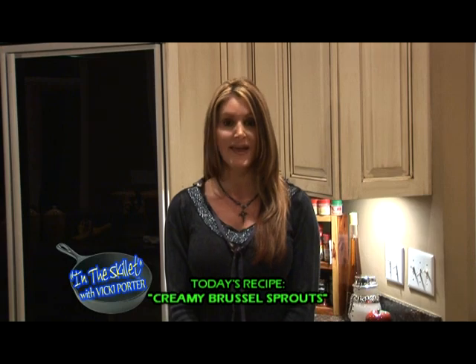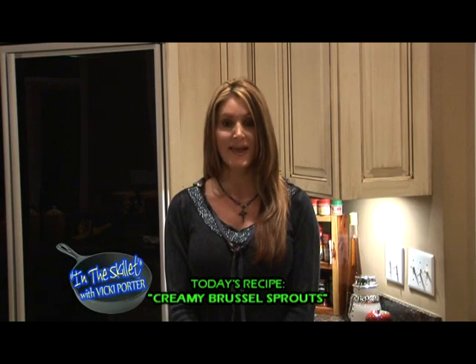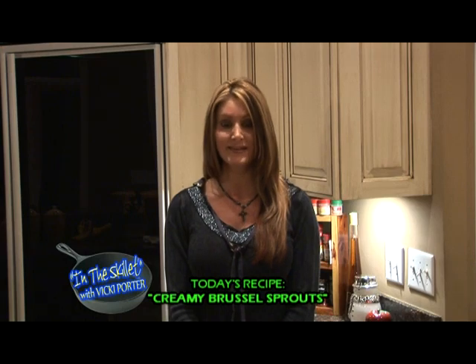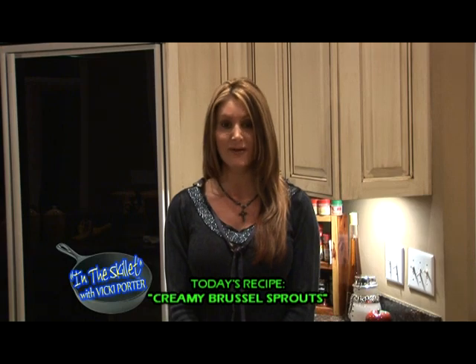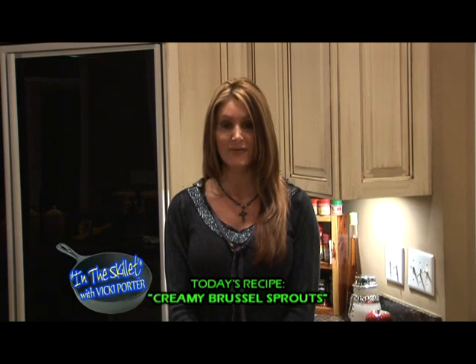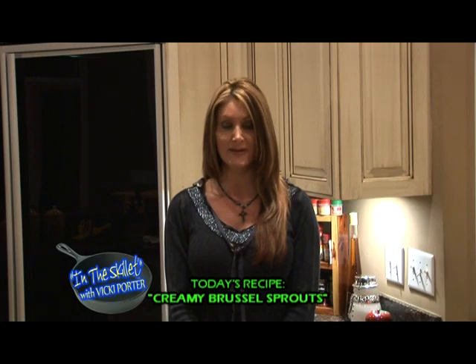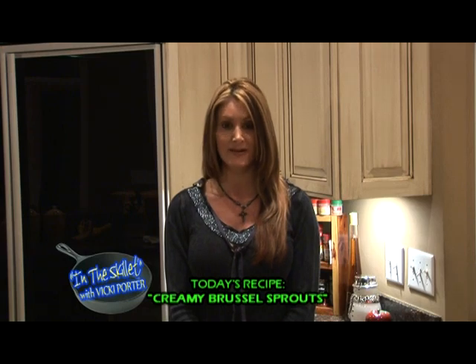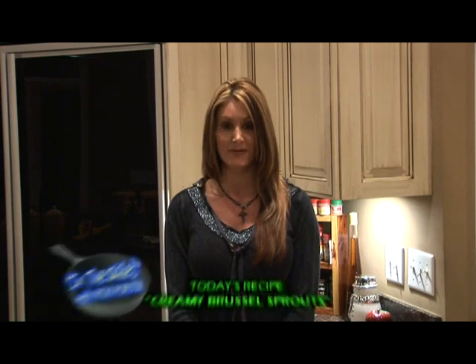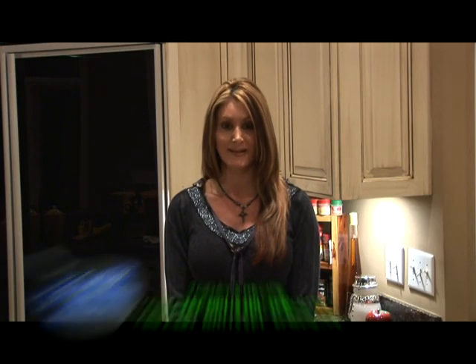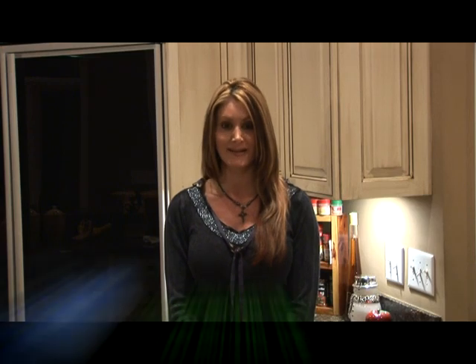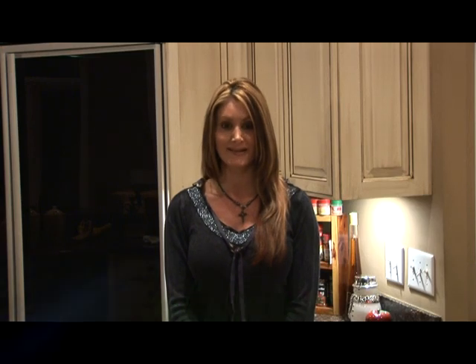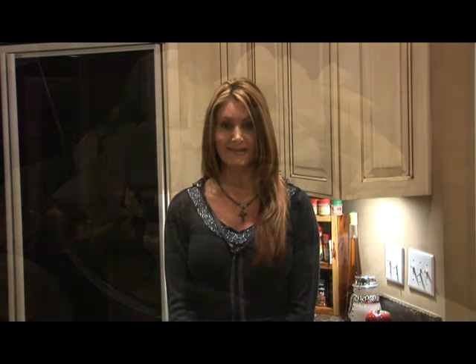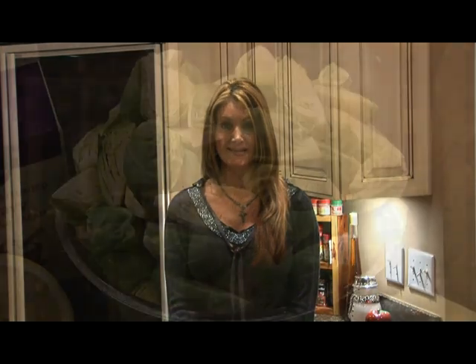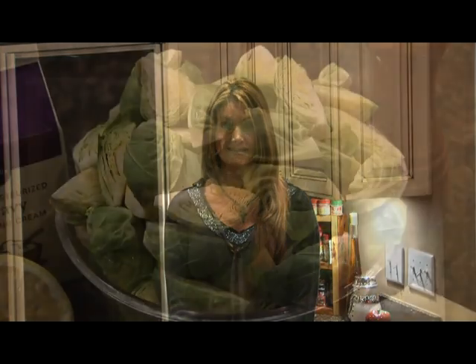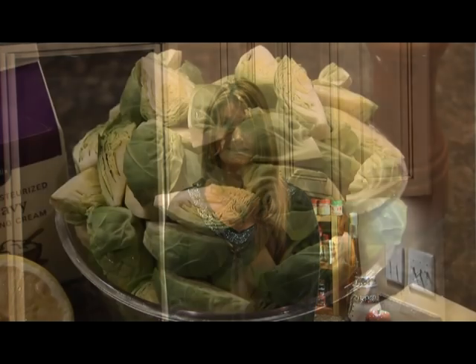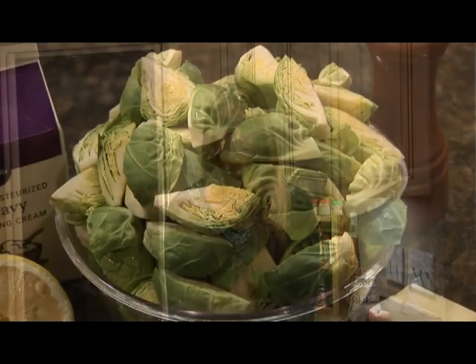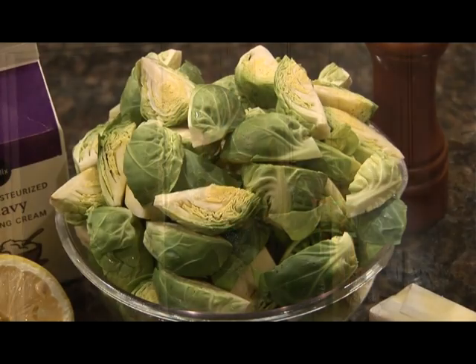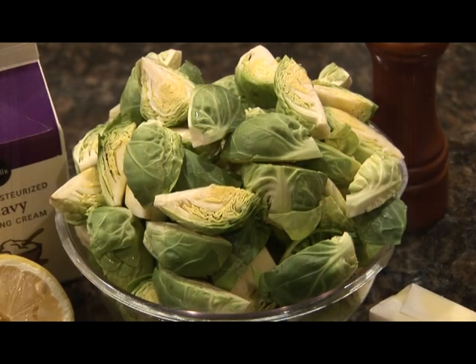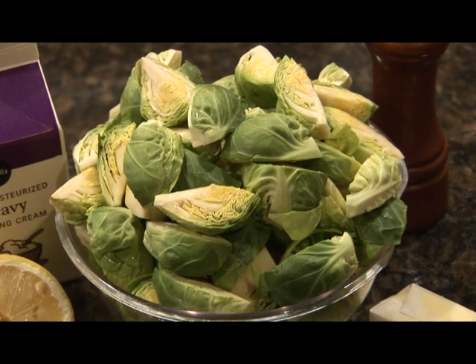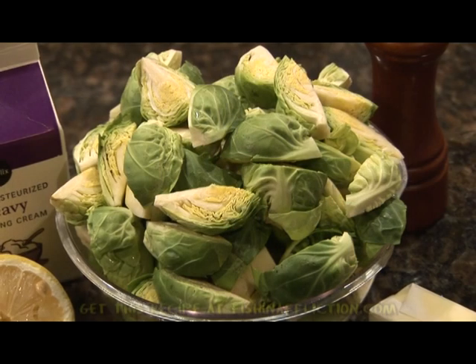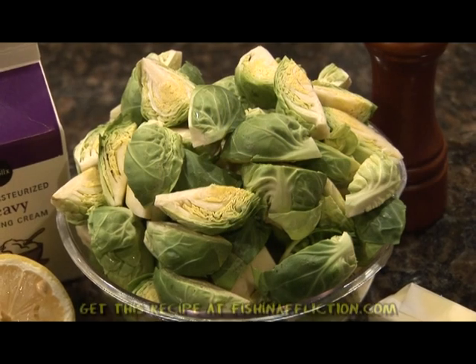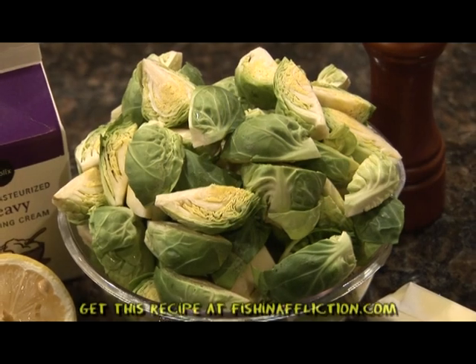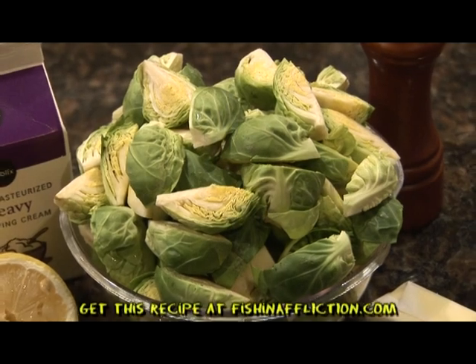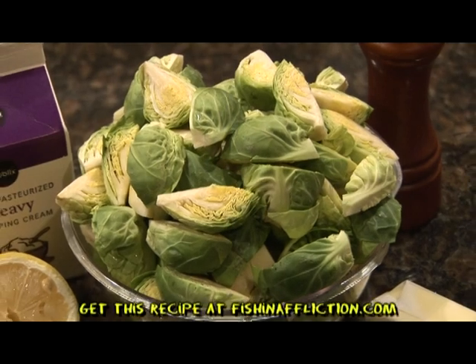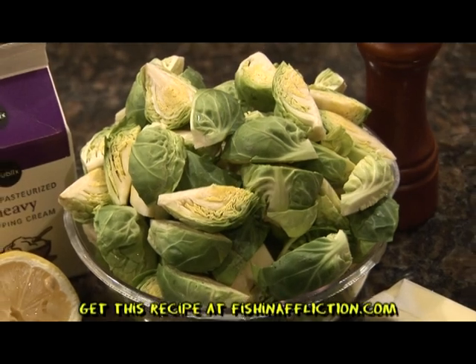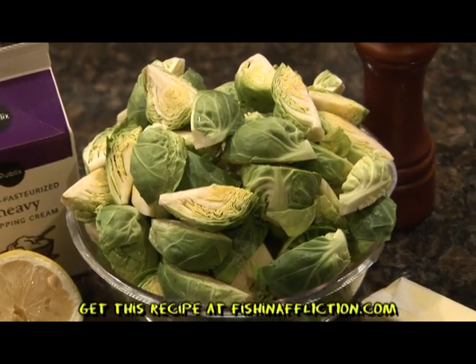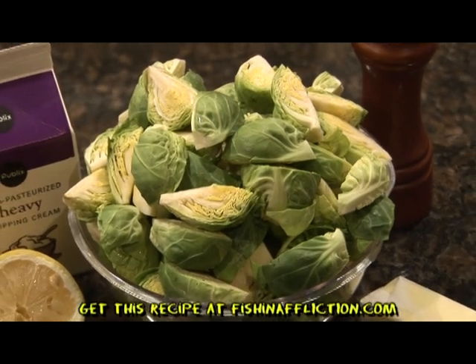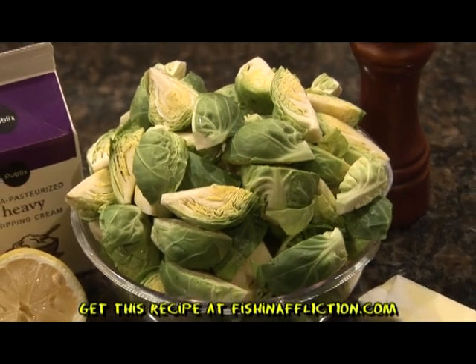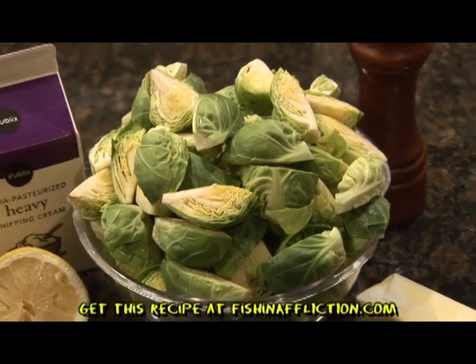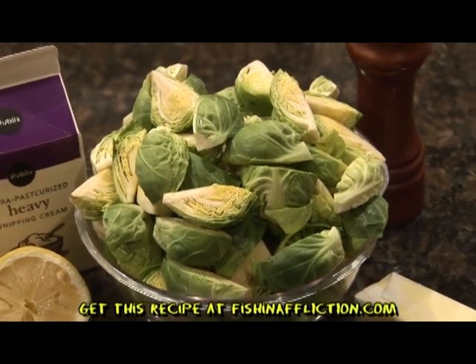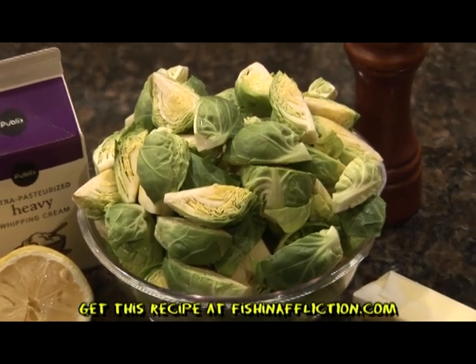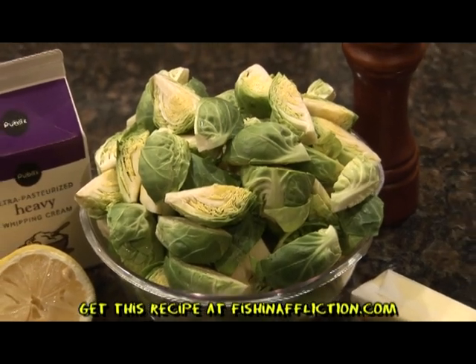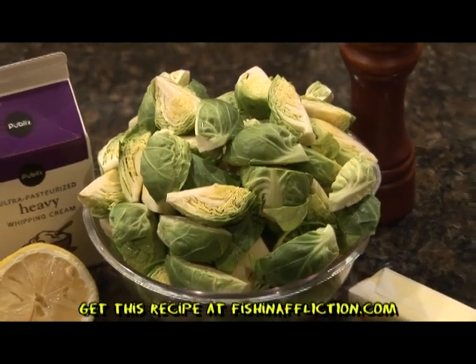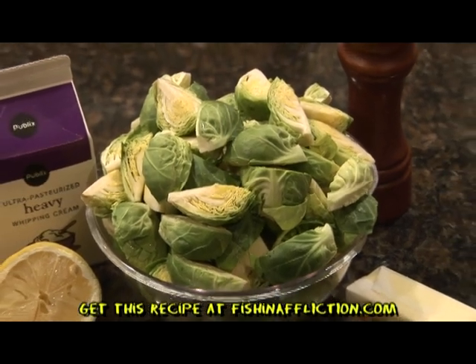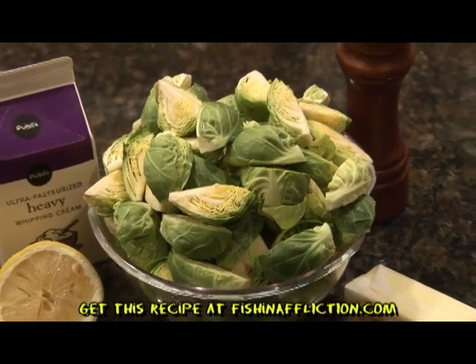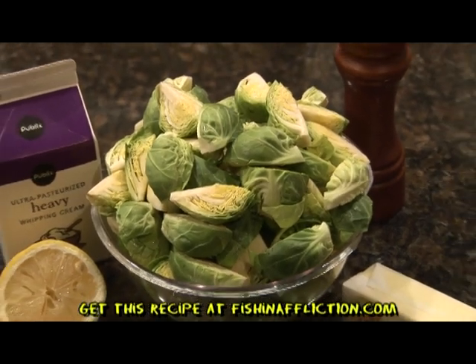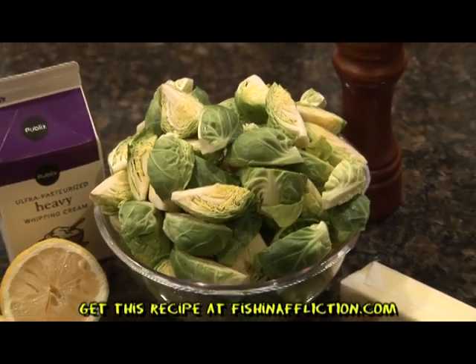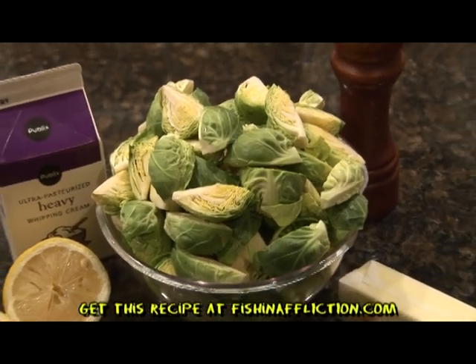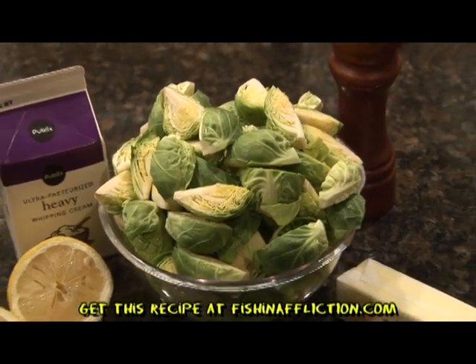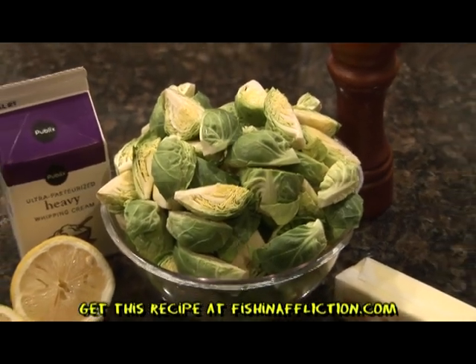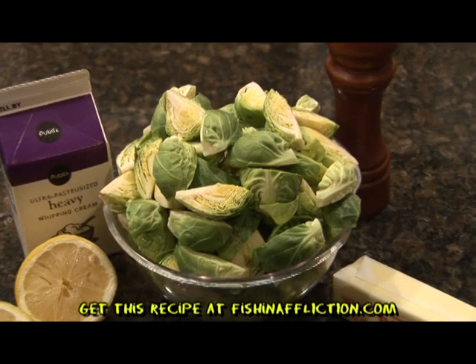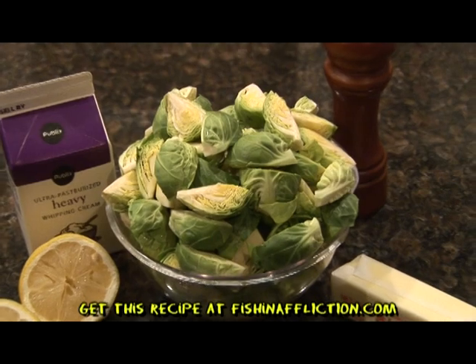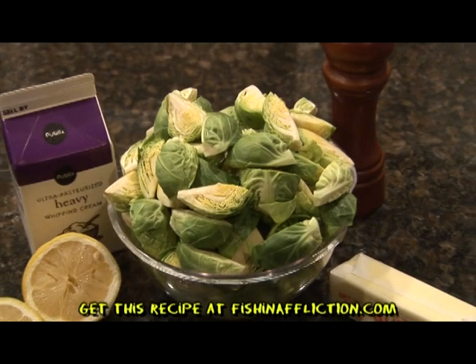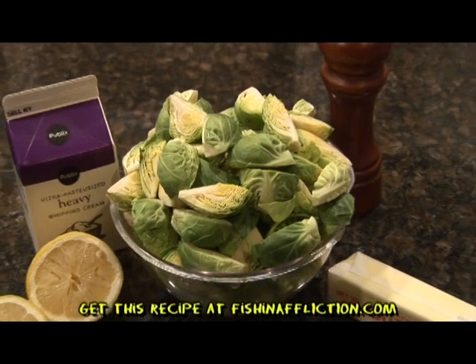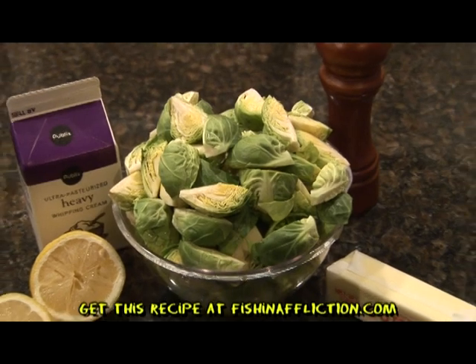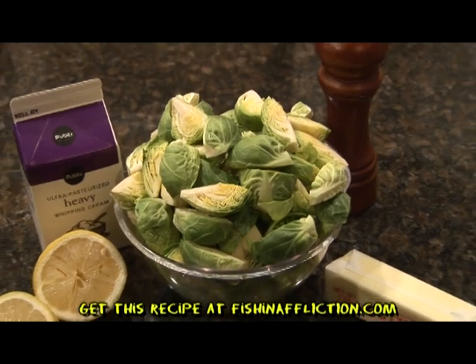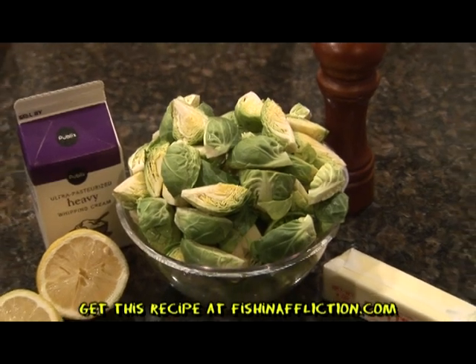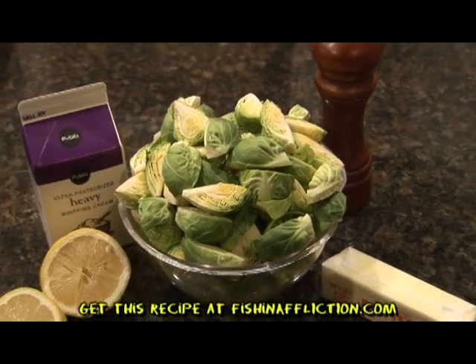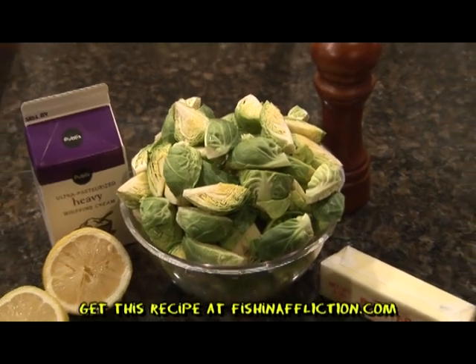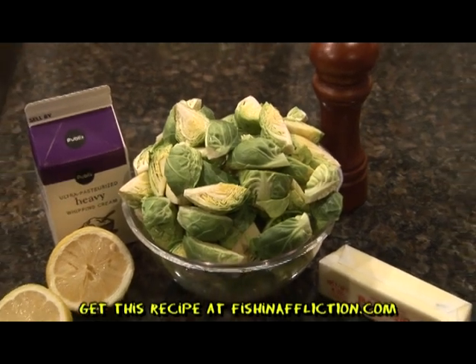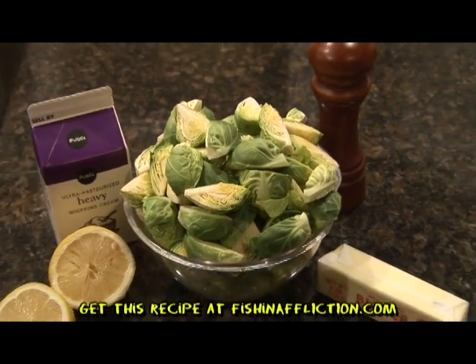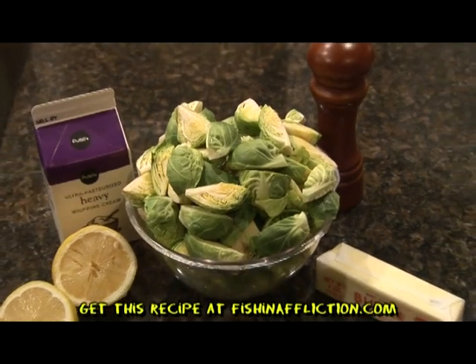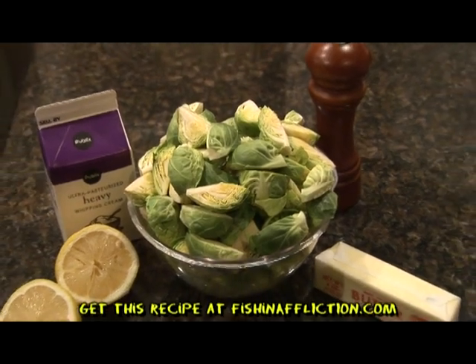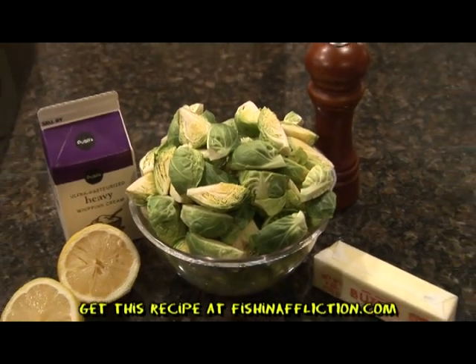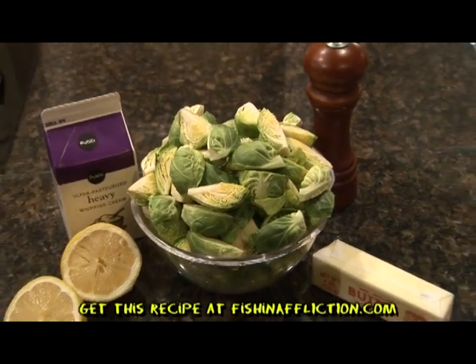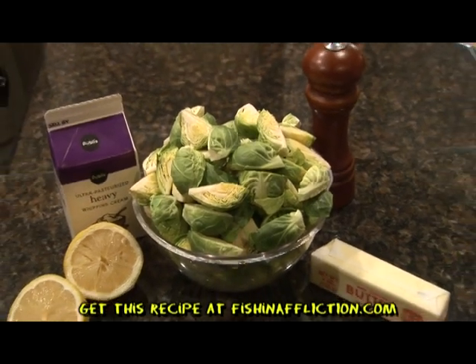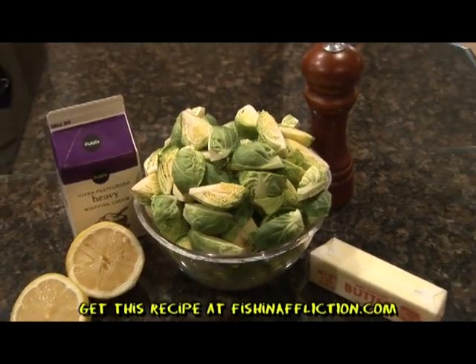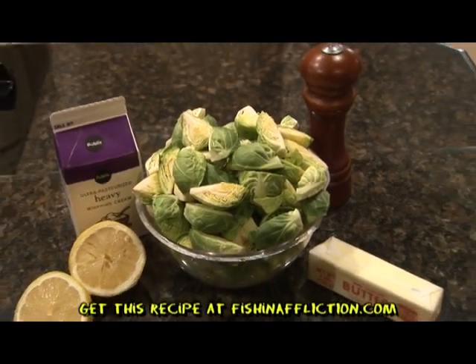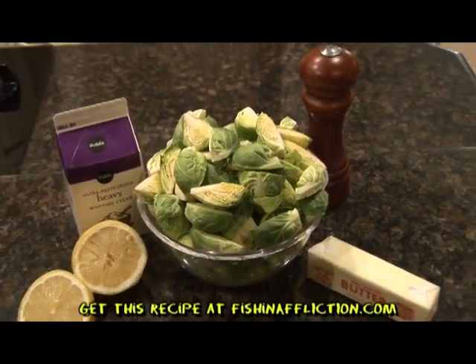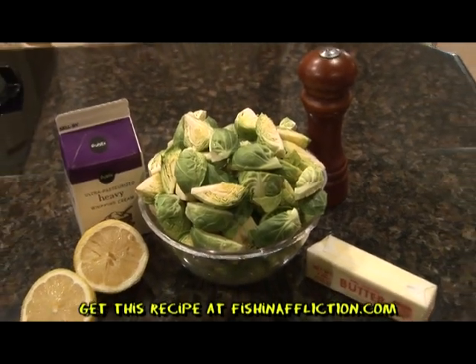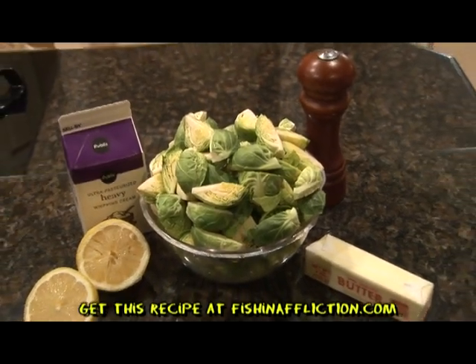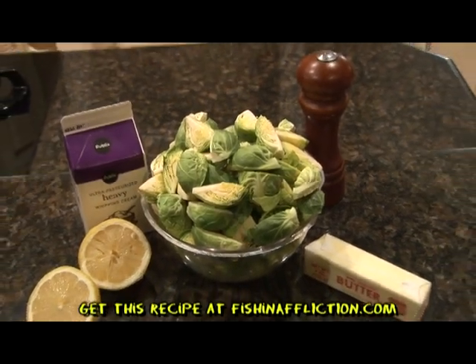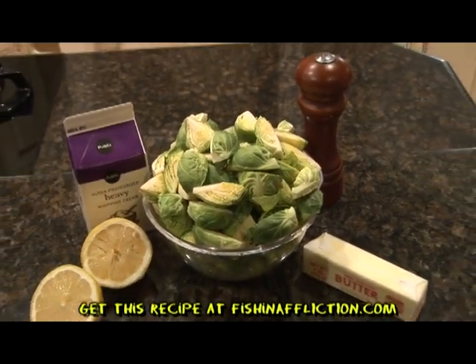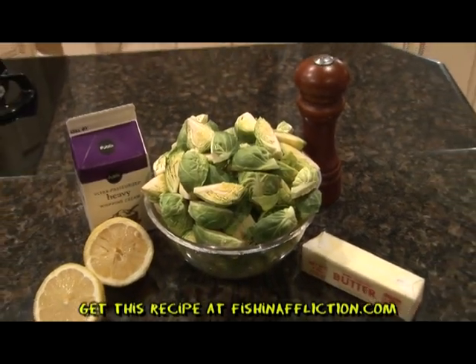And now for the ingredients. You will need Brussels sprouts, butter, heavy cream, lemon juice, and salt.